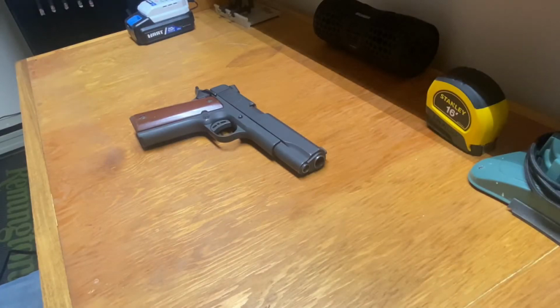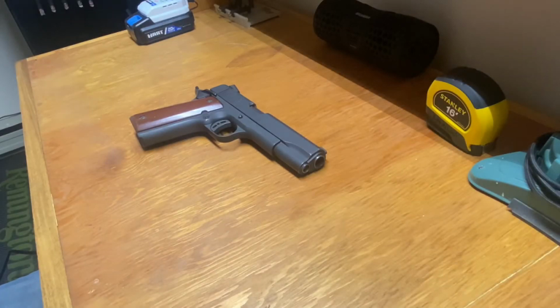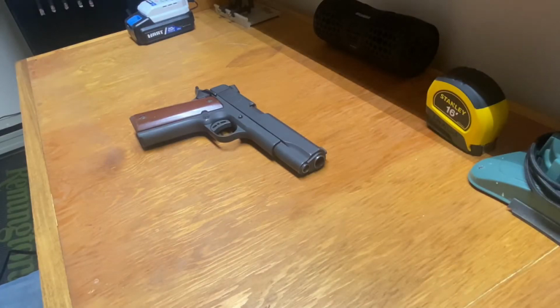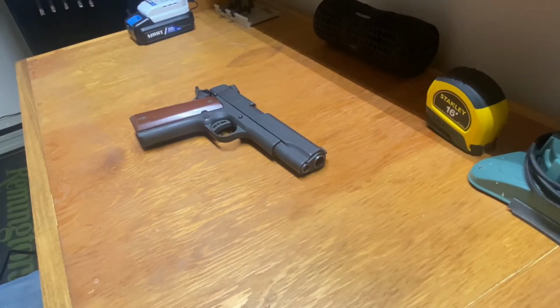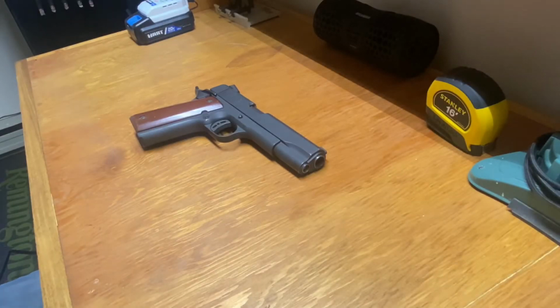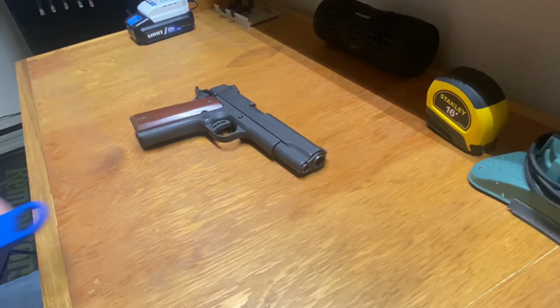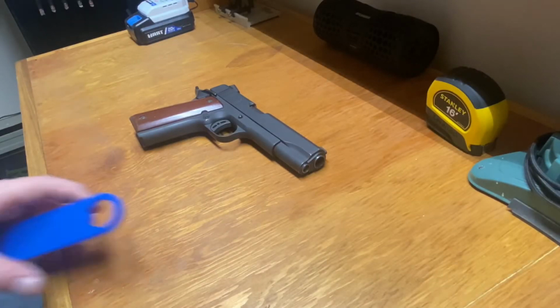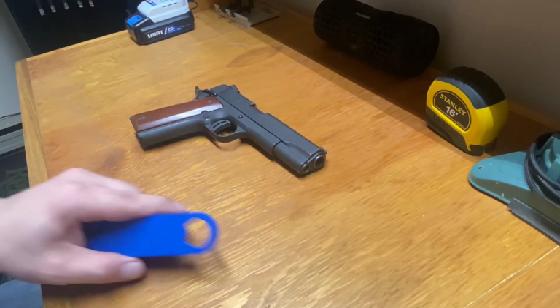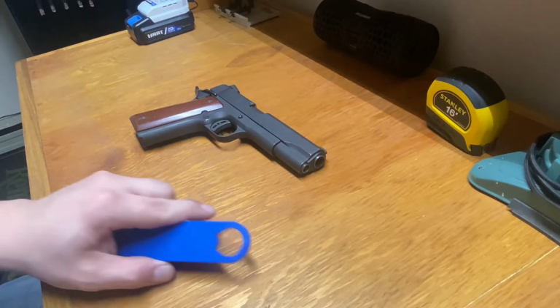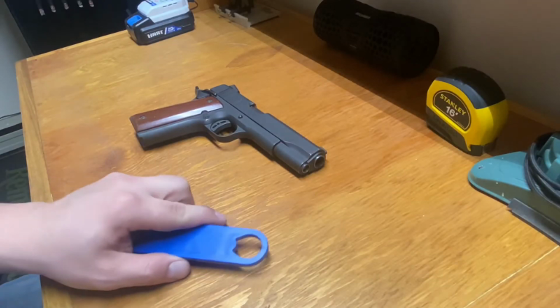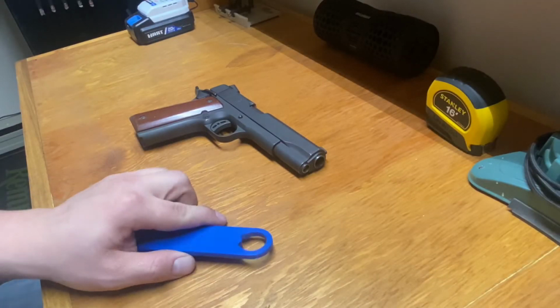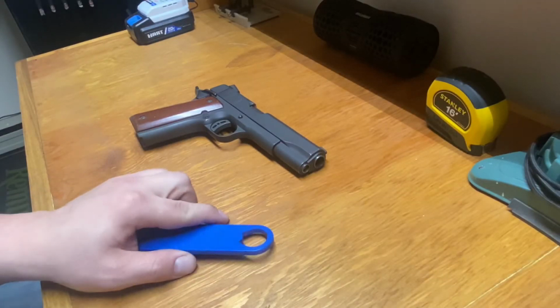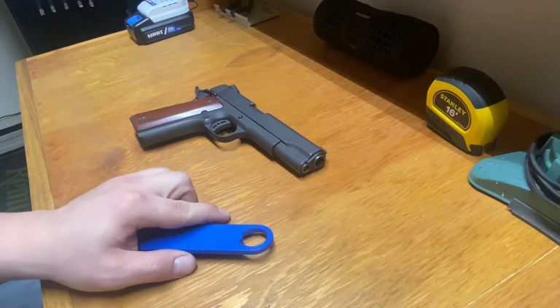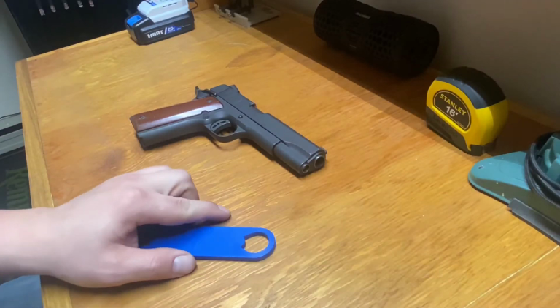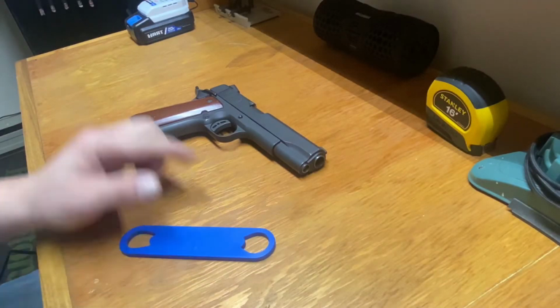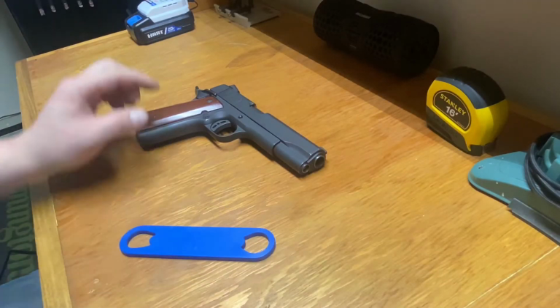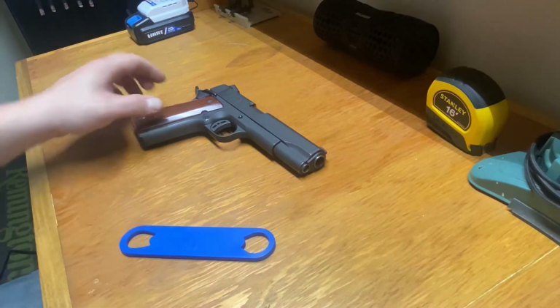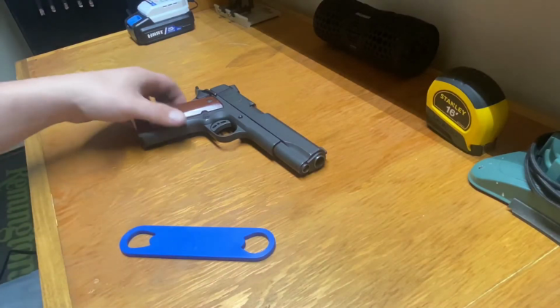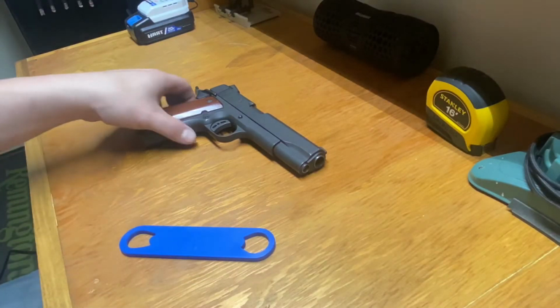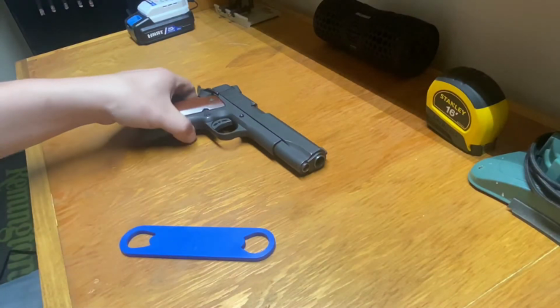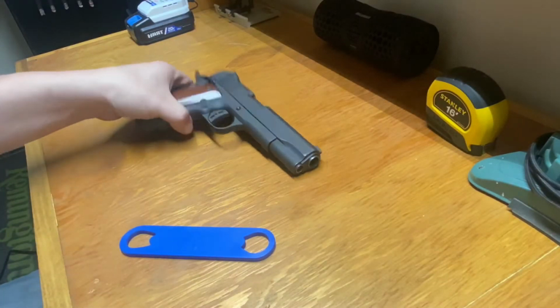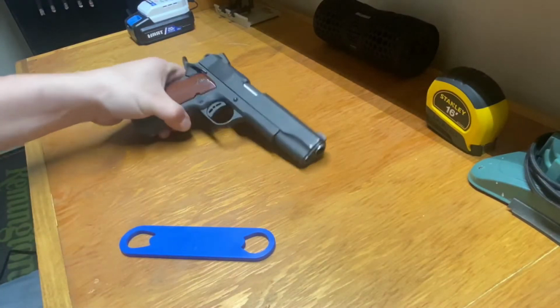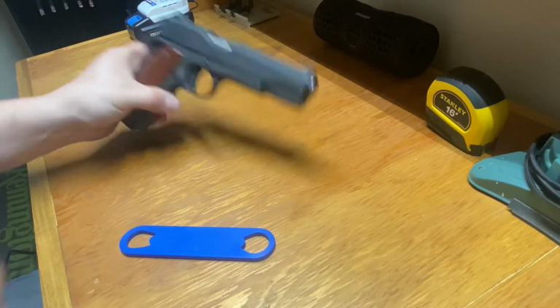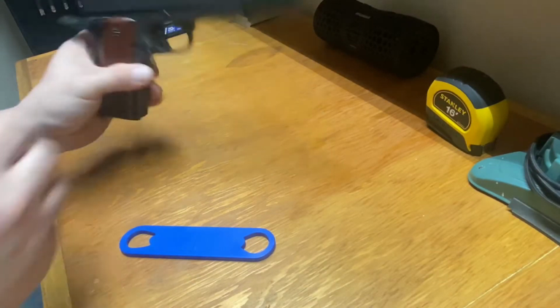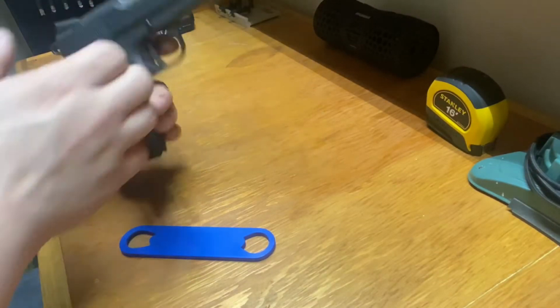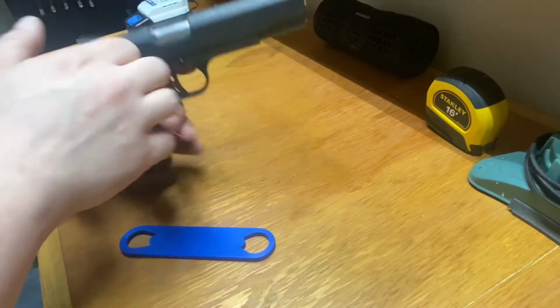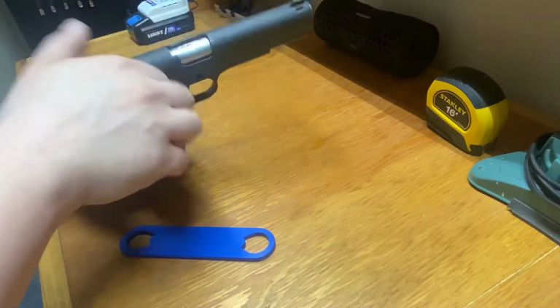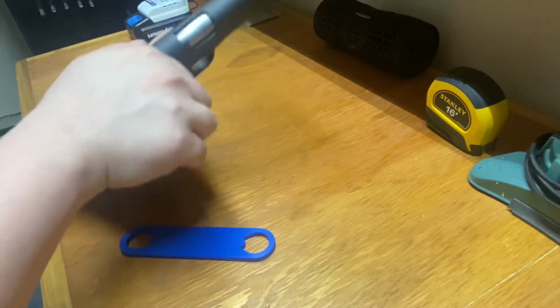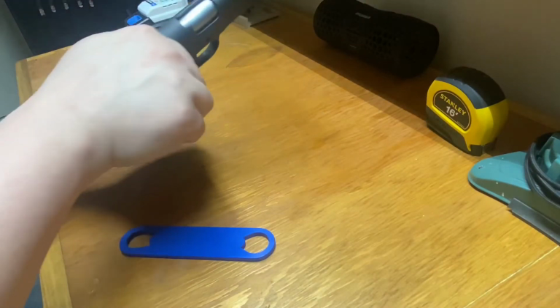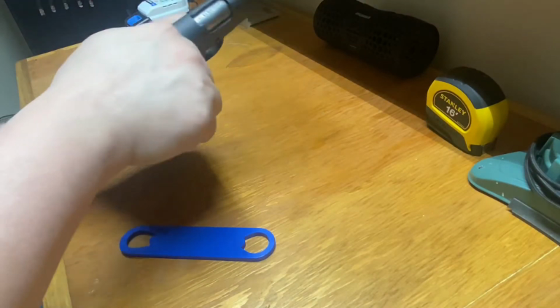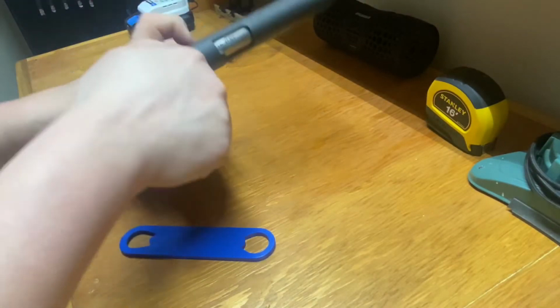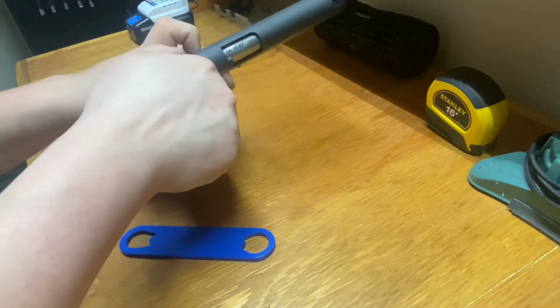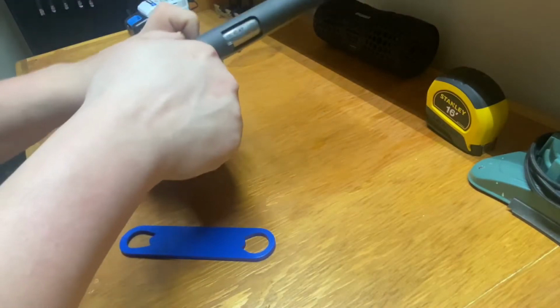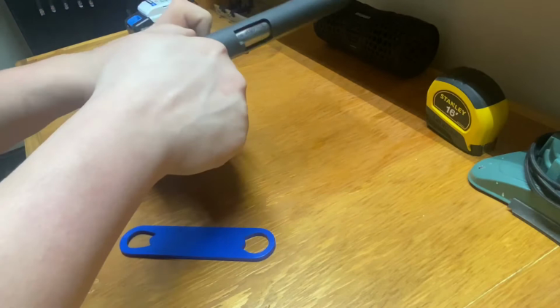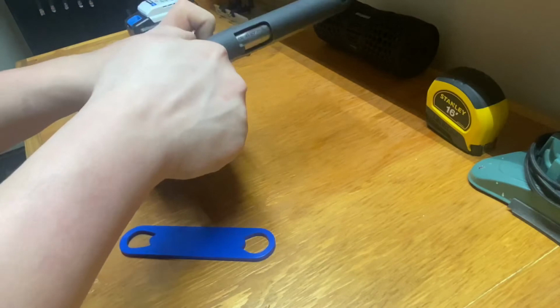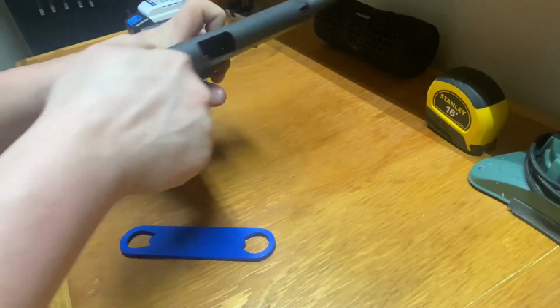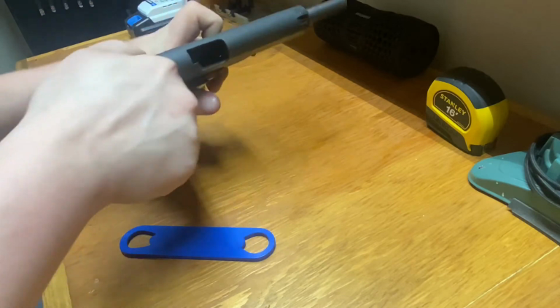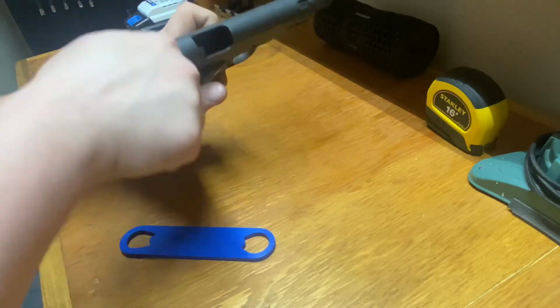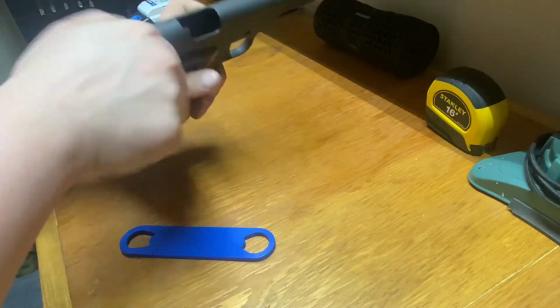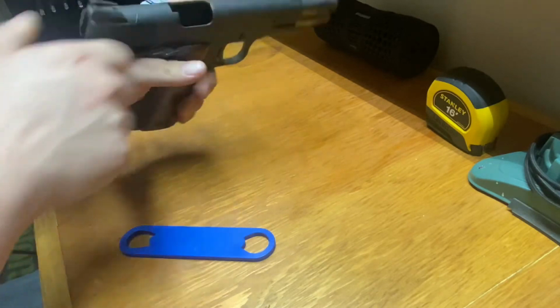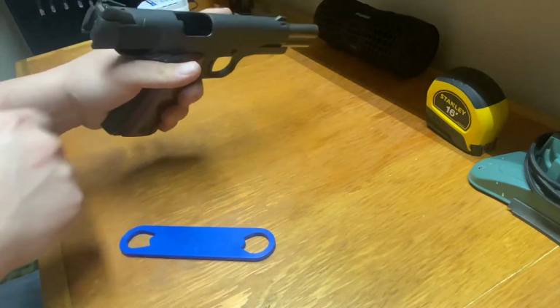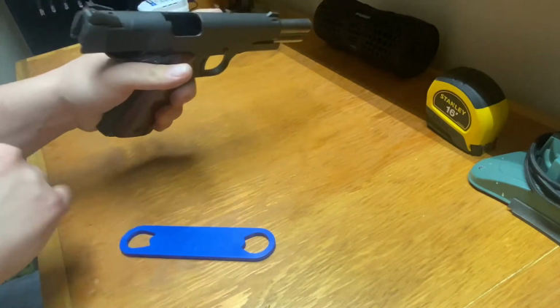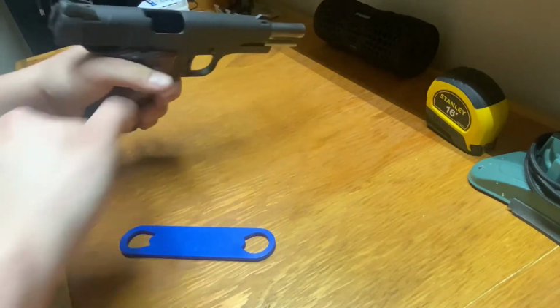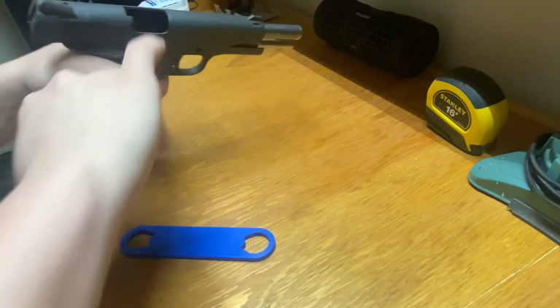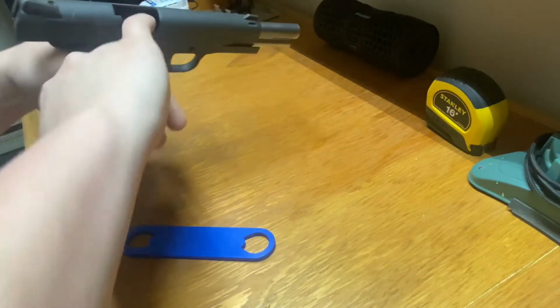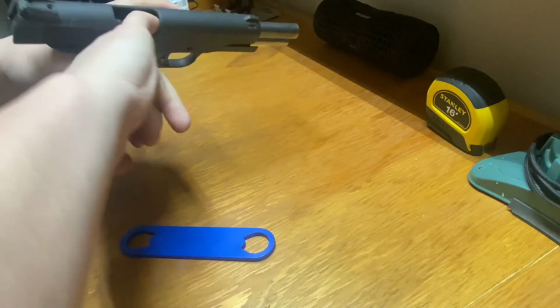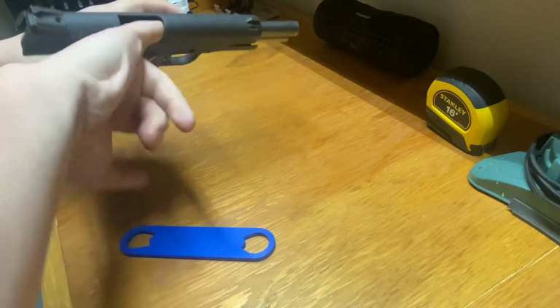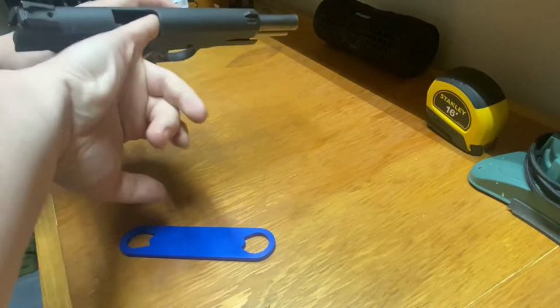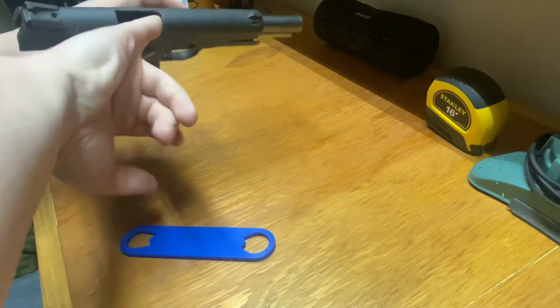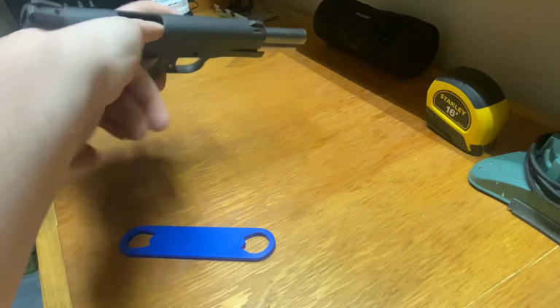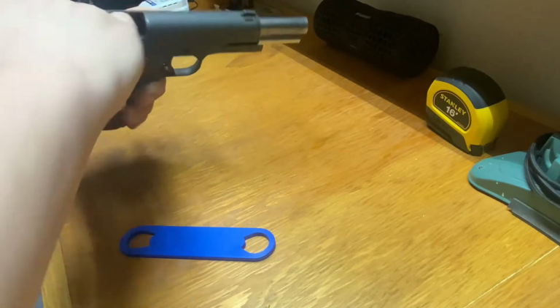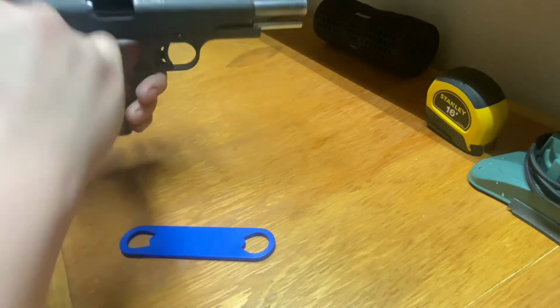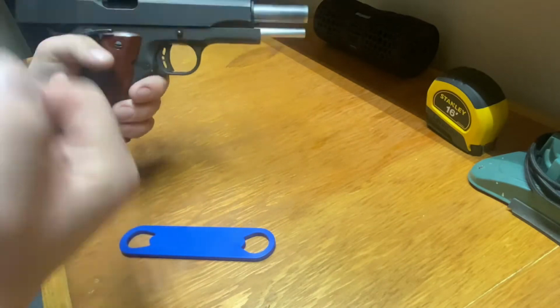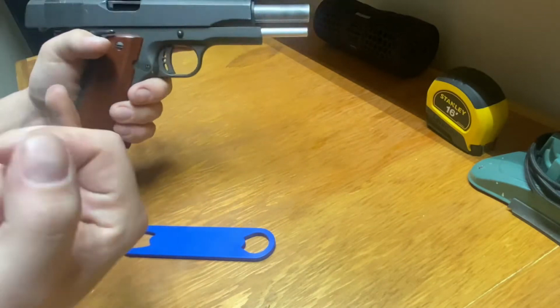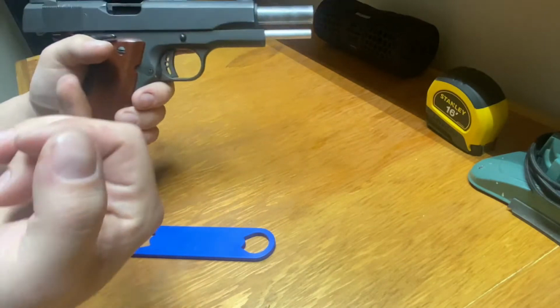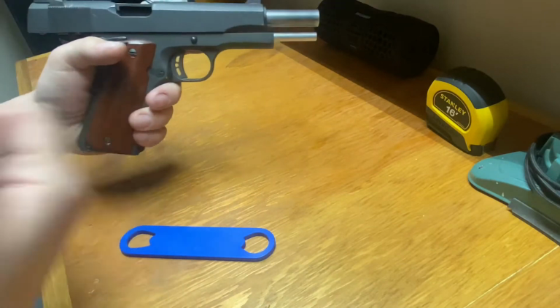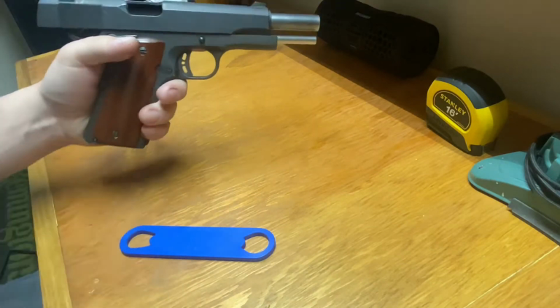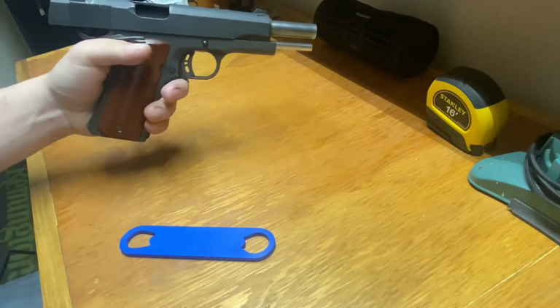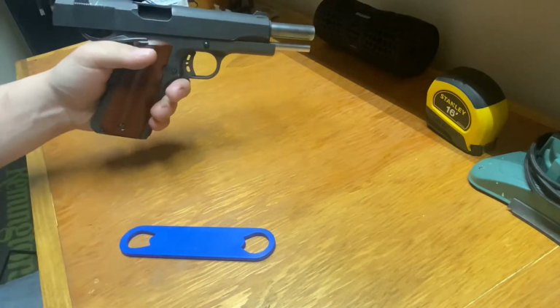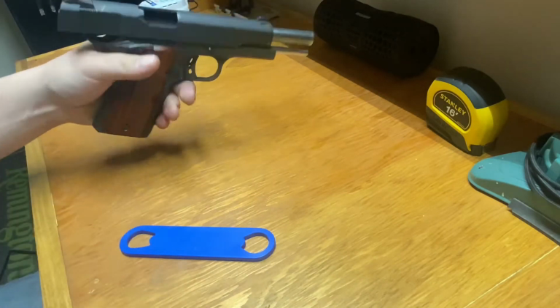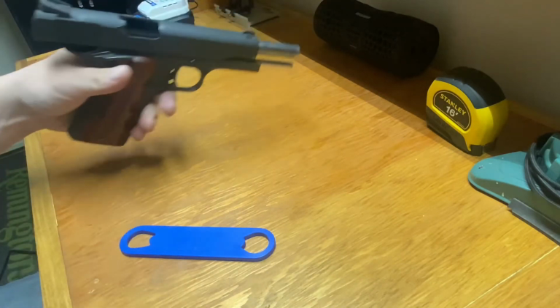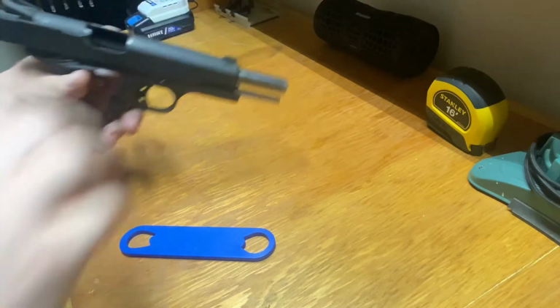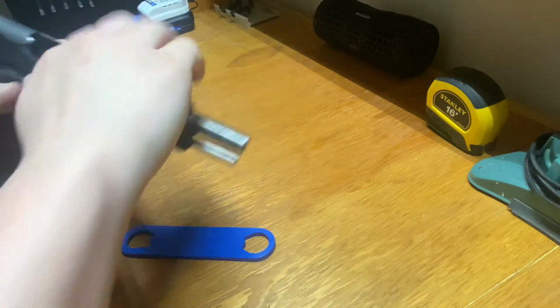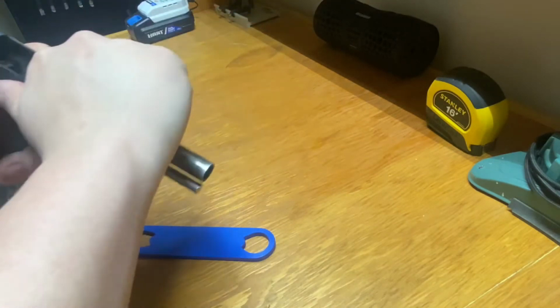All right, so the first thing we've got to do is make sure the gun is on safe. Mag's out, nothing in the chamber.